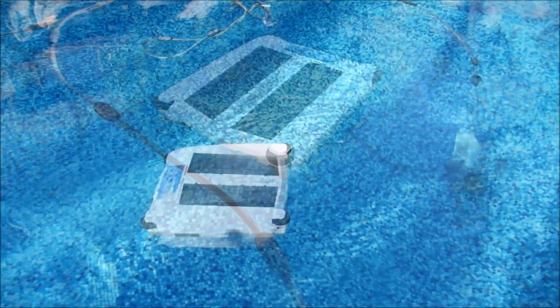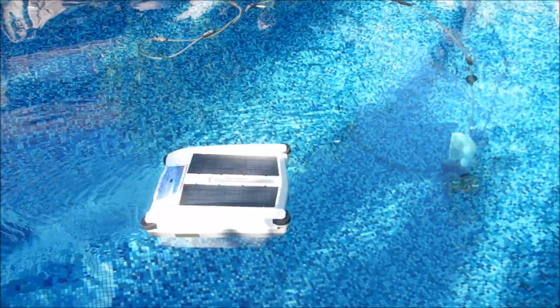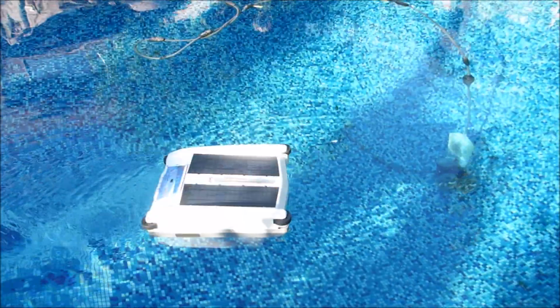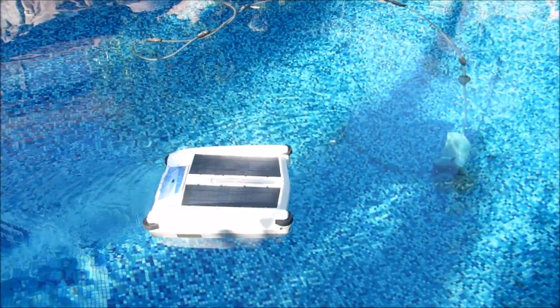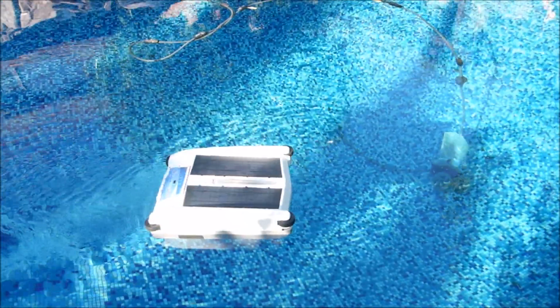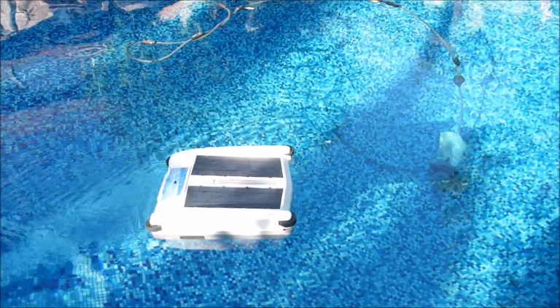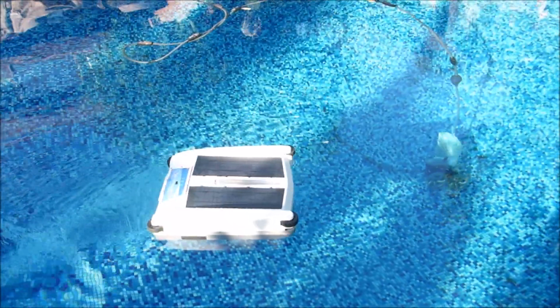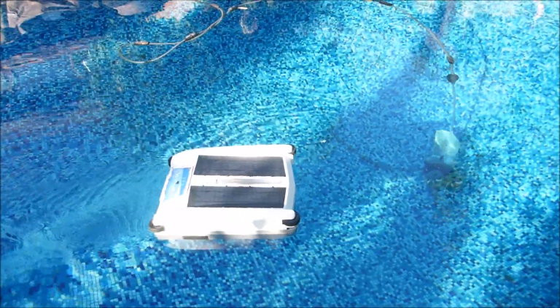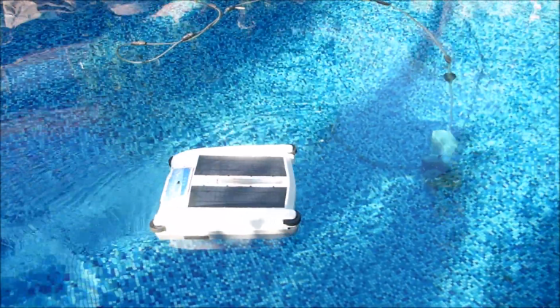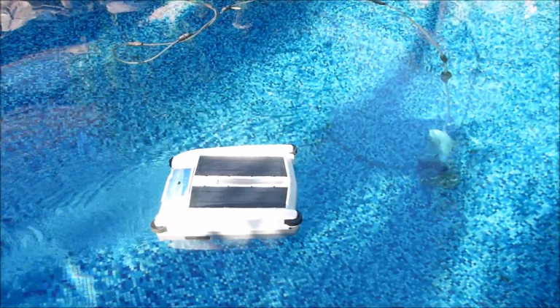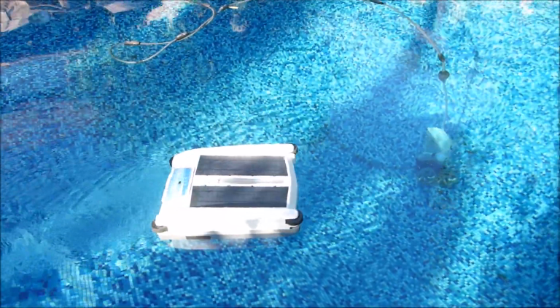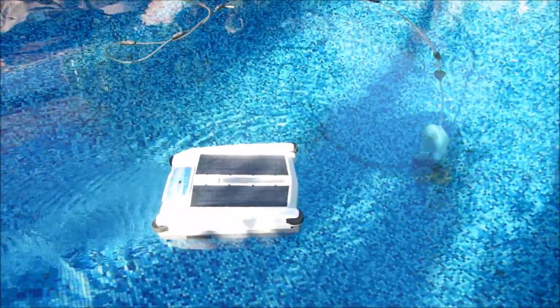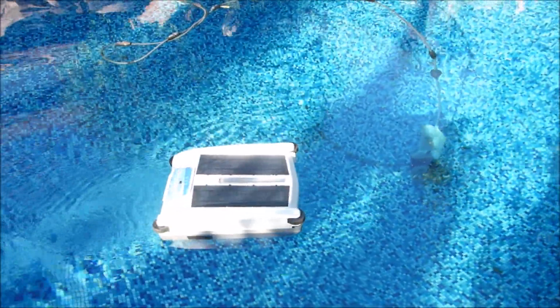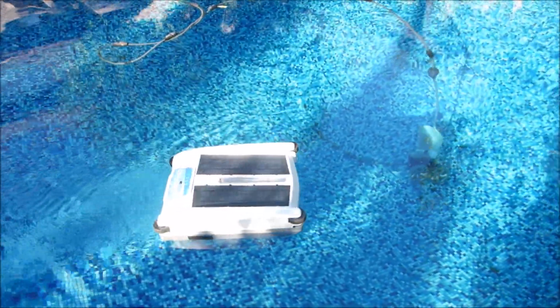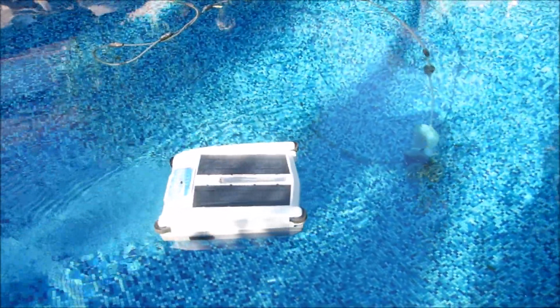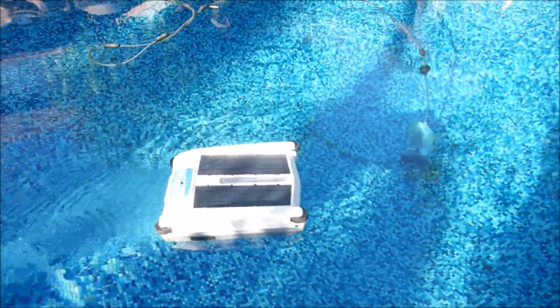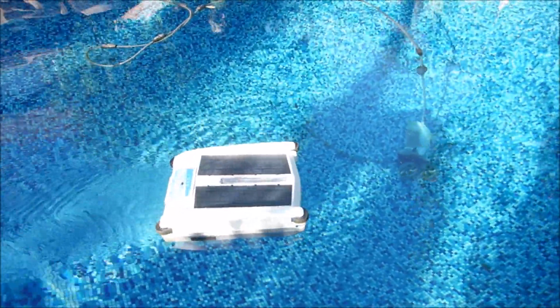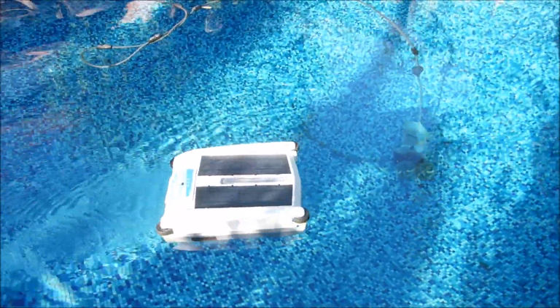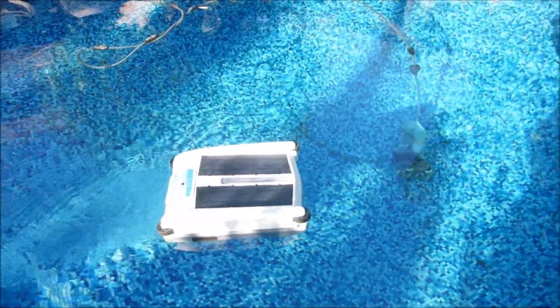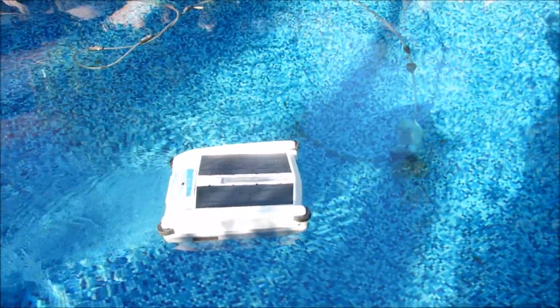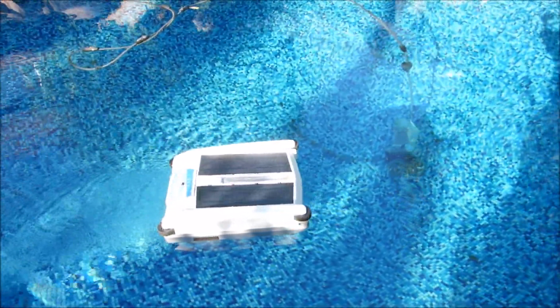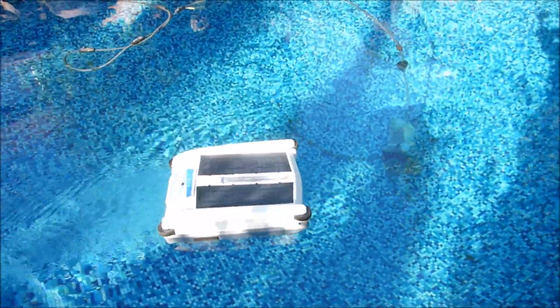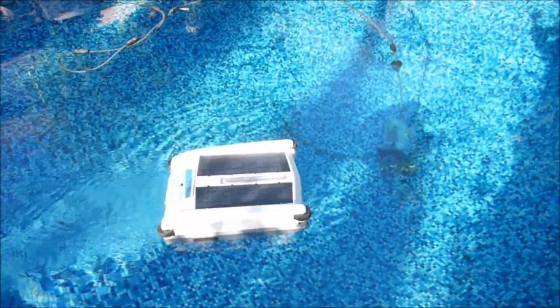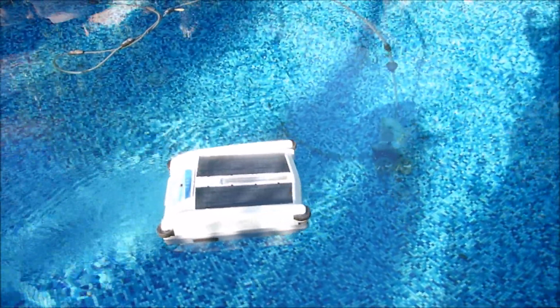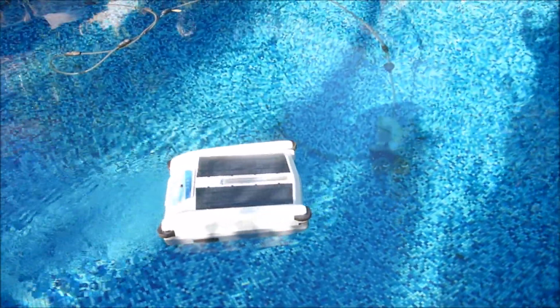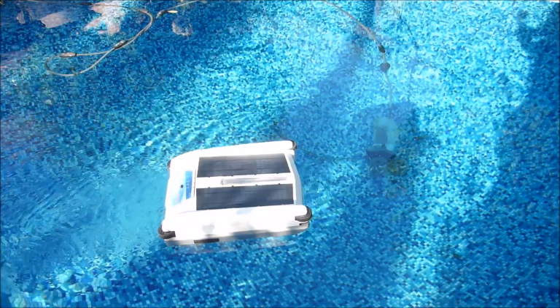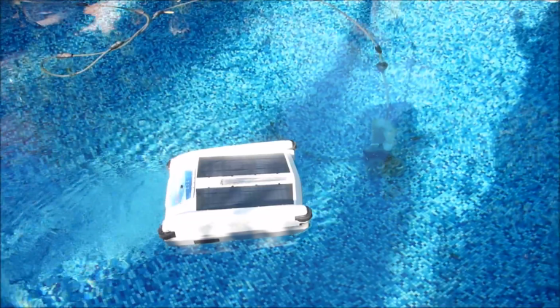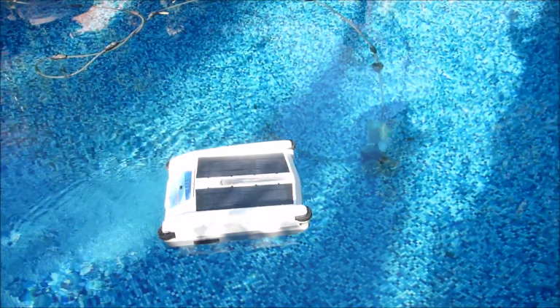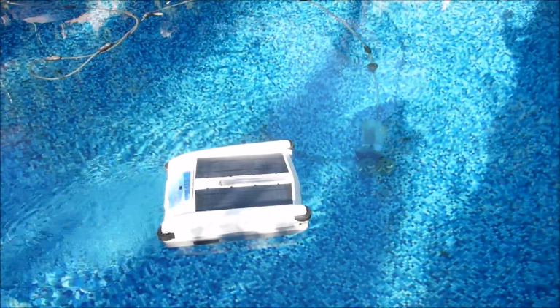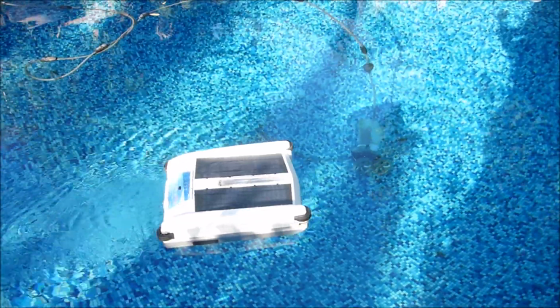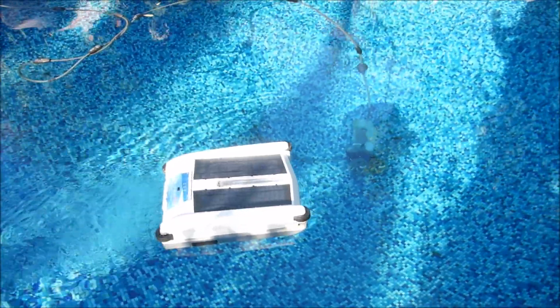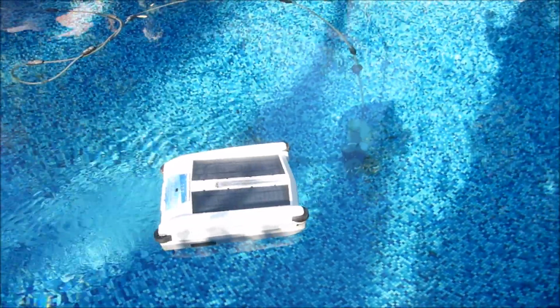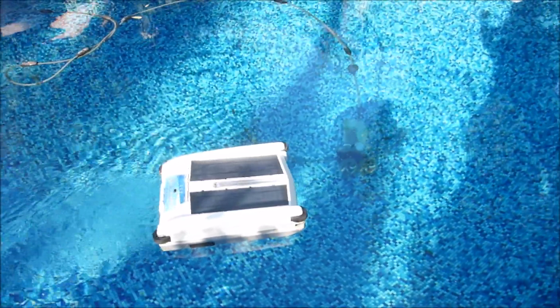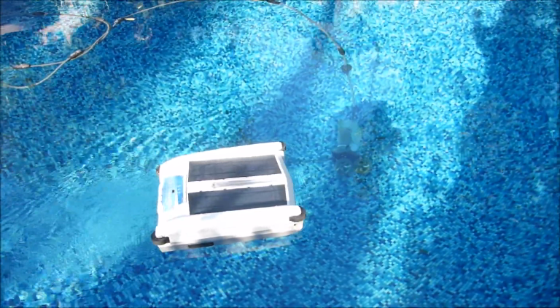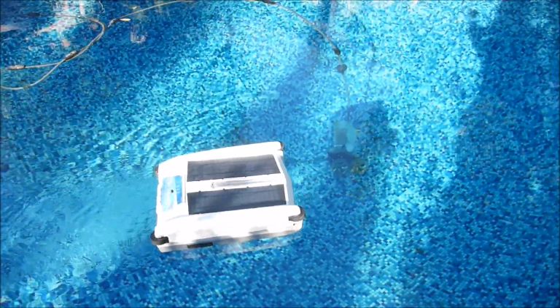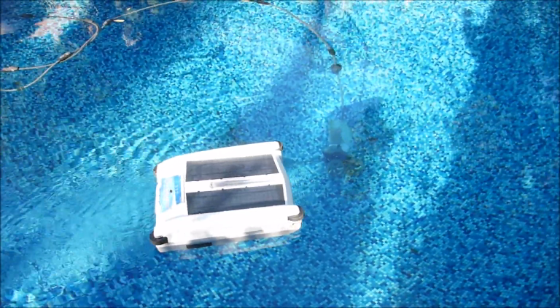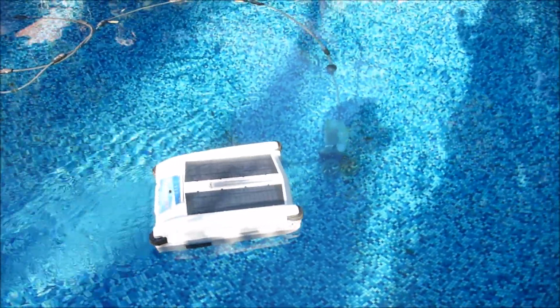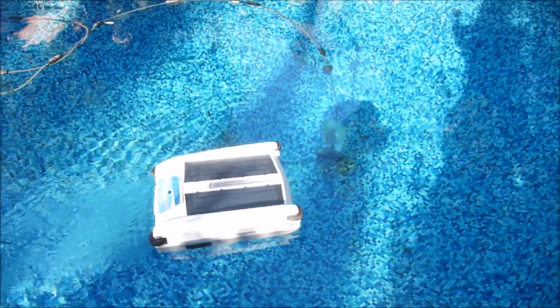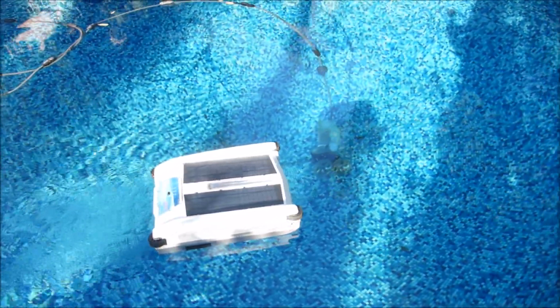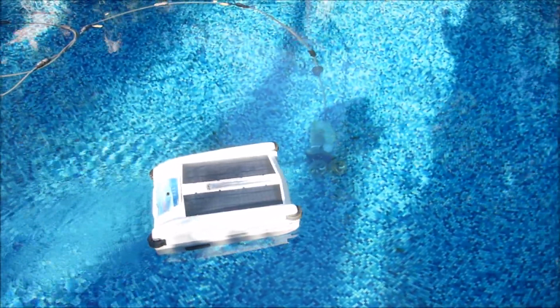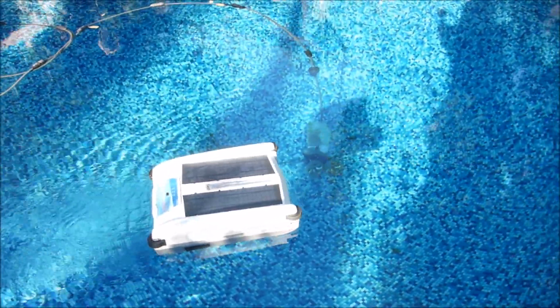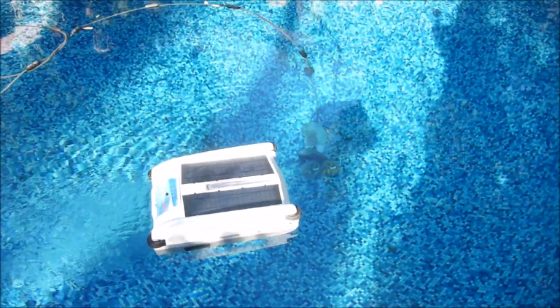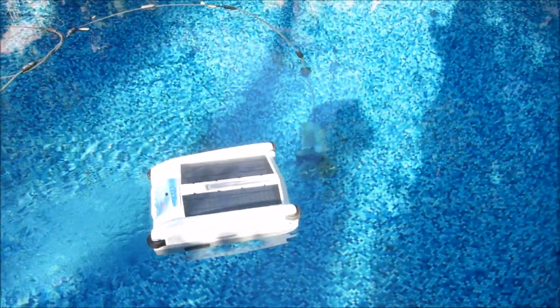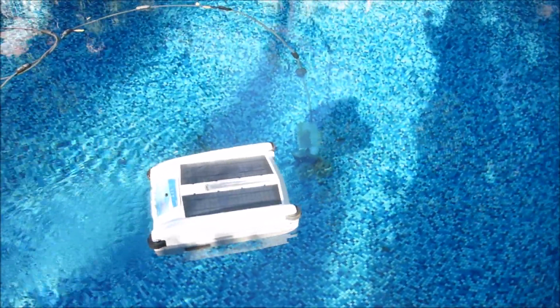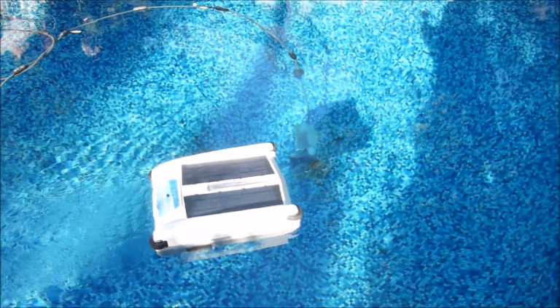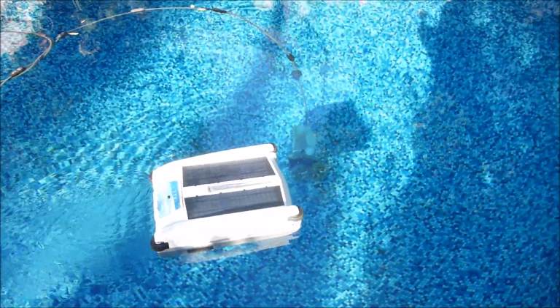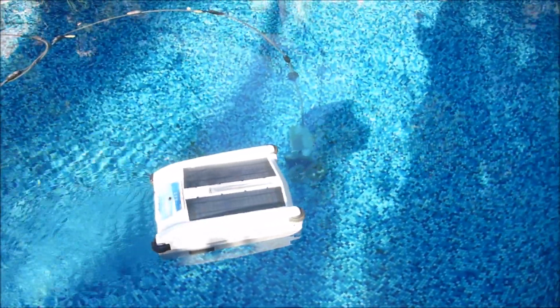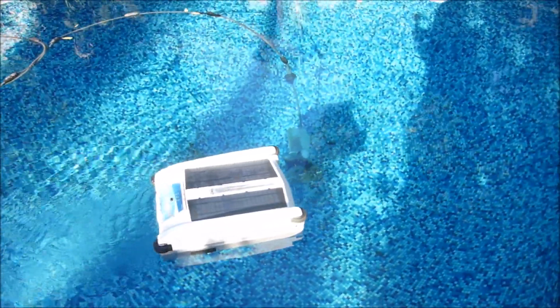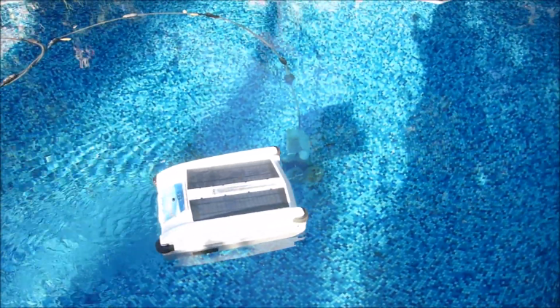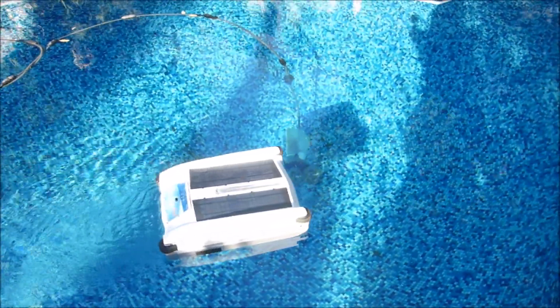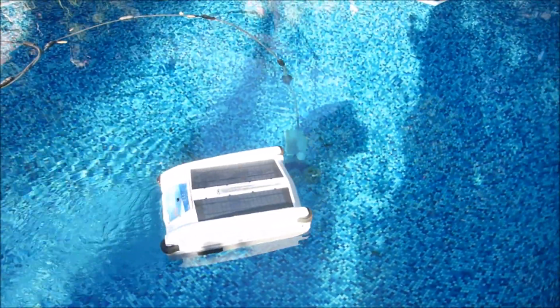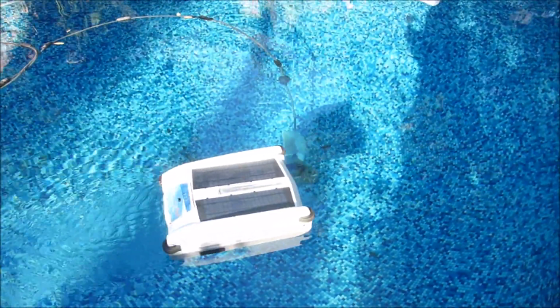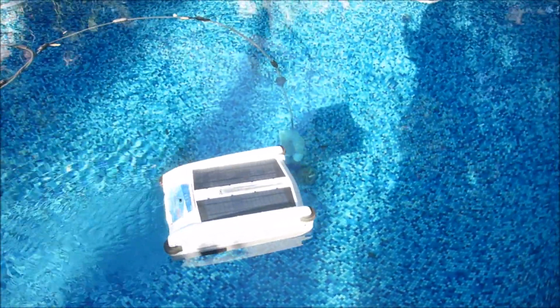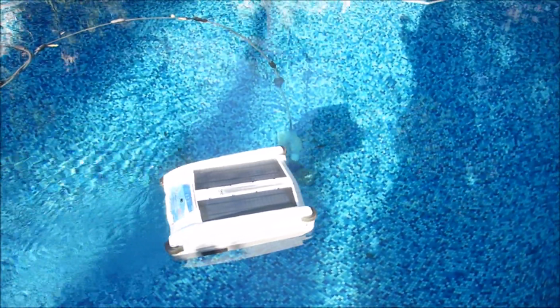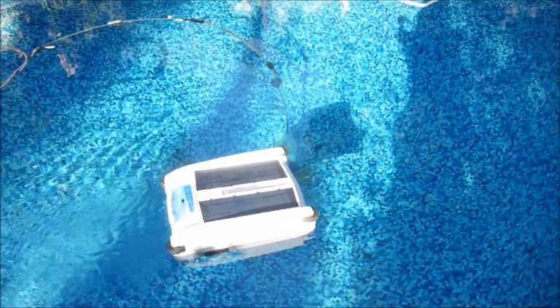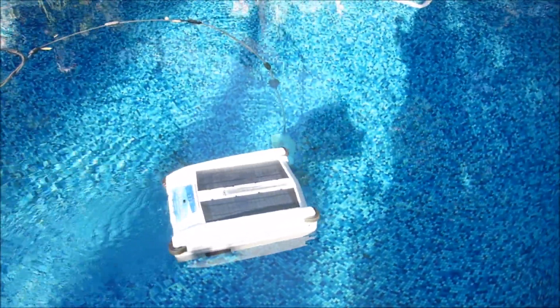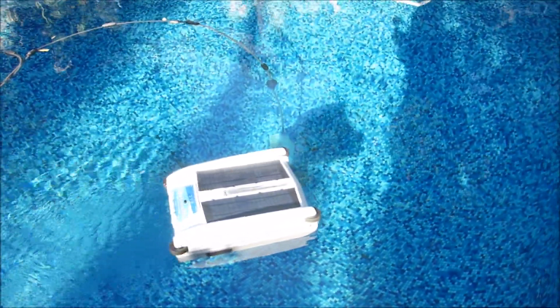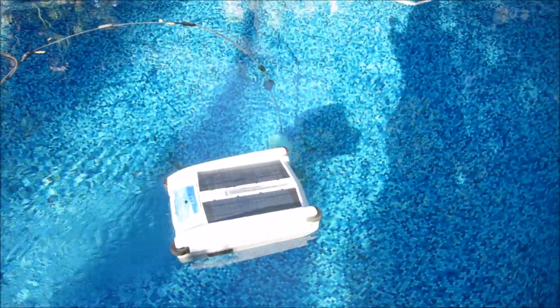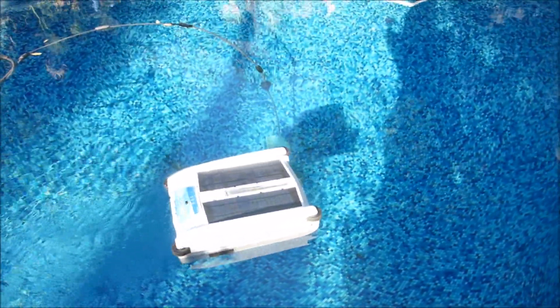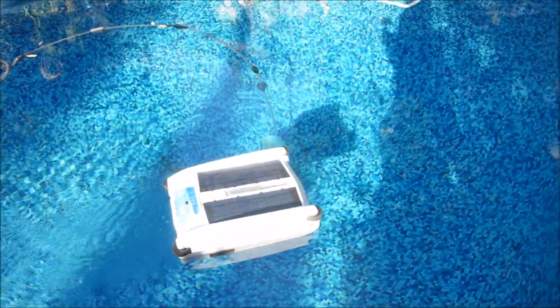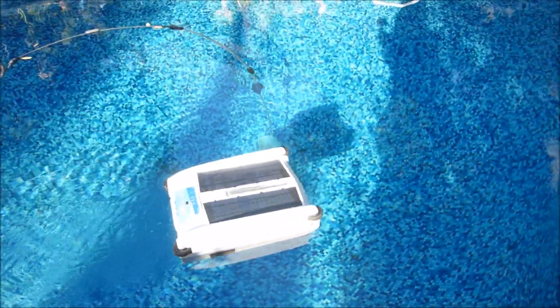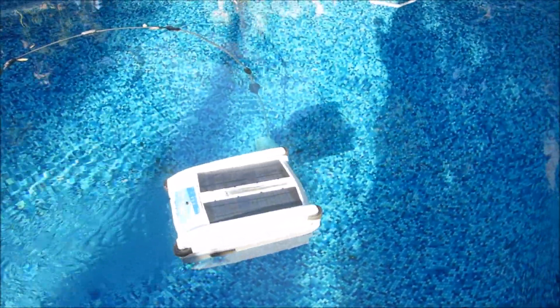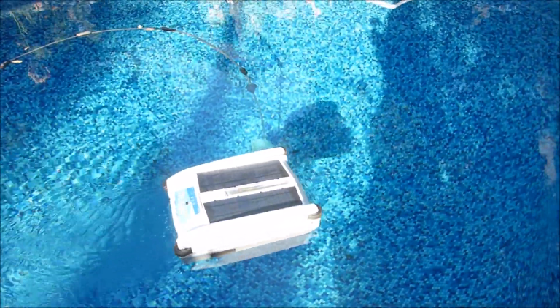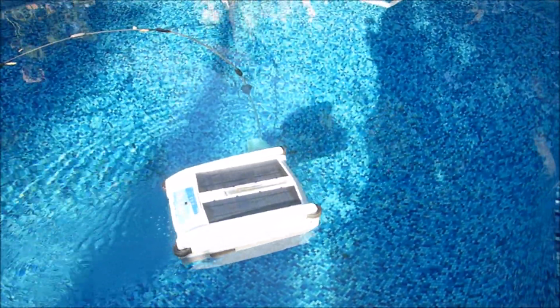The software in the SolarBreeze also has a Hunt and Seek feature. The SolarBreeze will hunt out sunlight so it can stay charged and service your pool all day long.